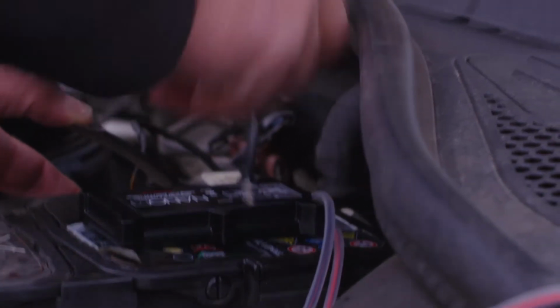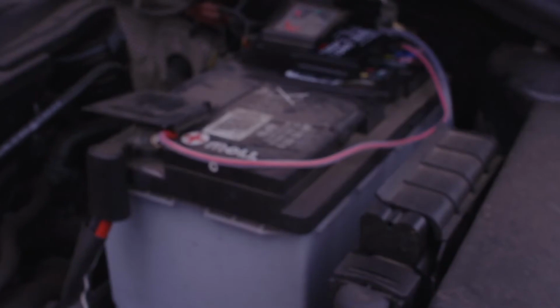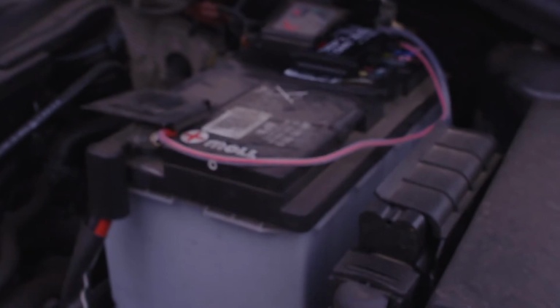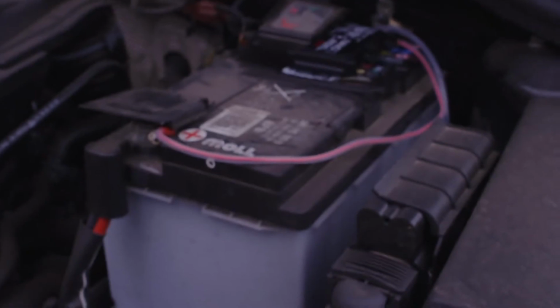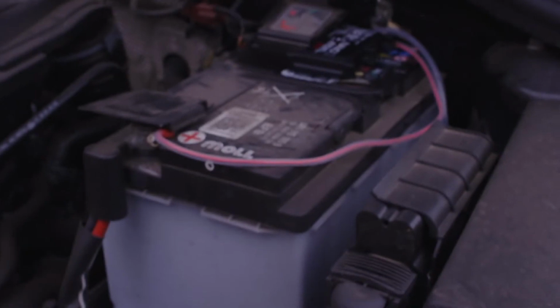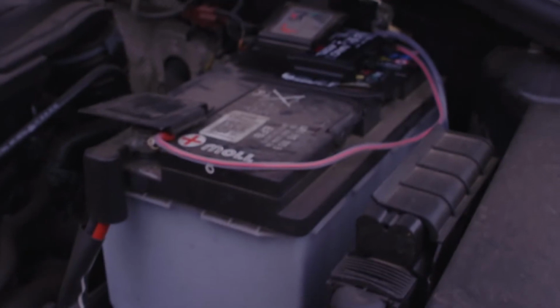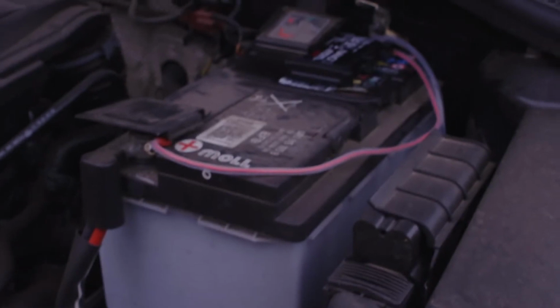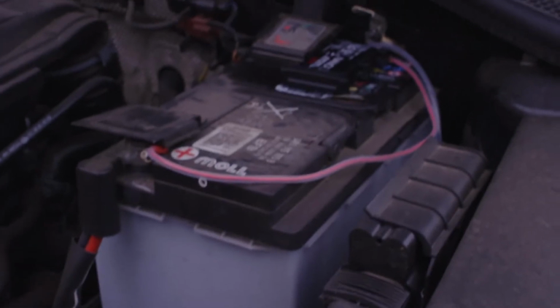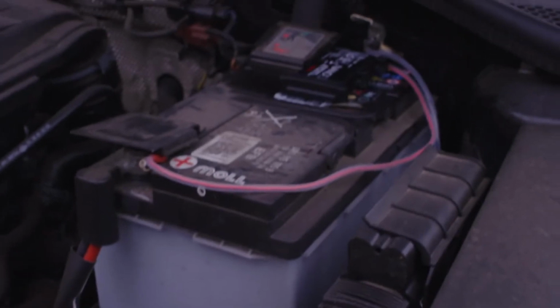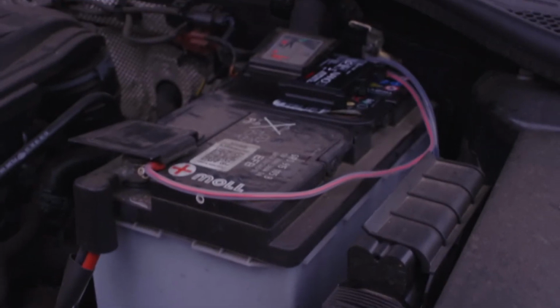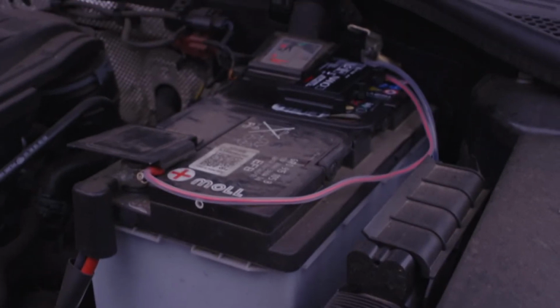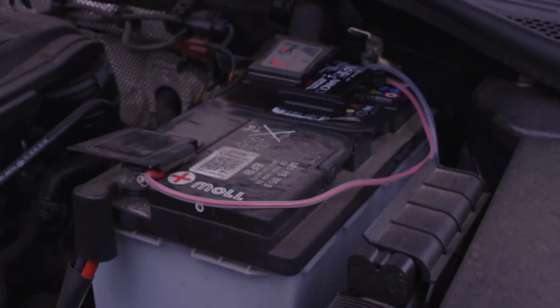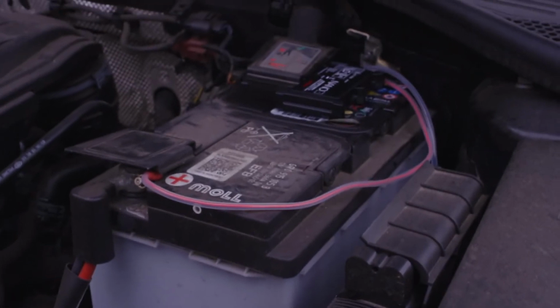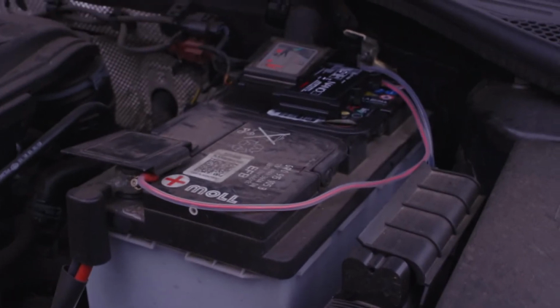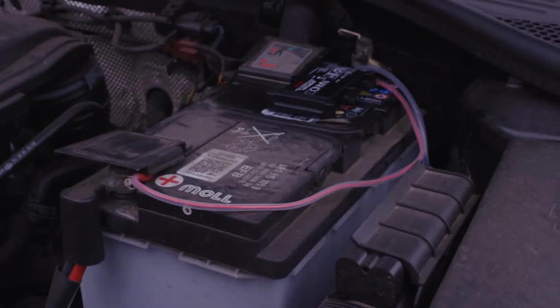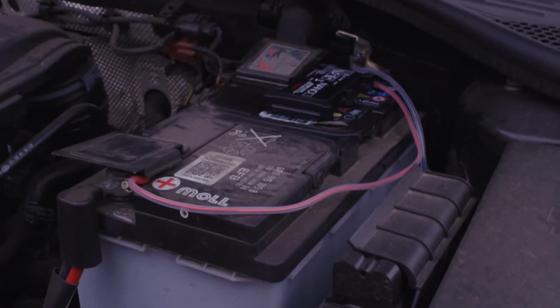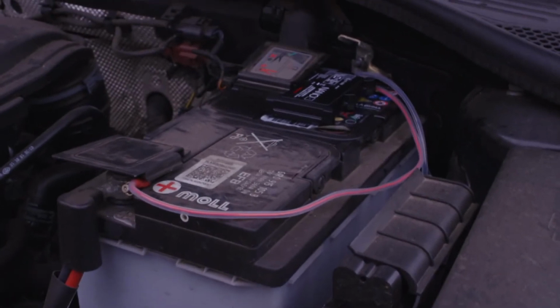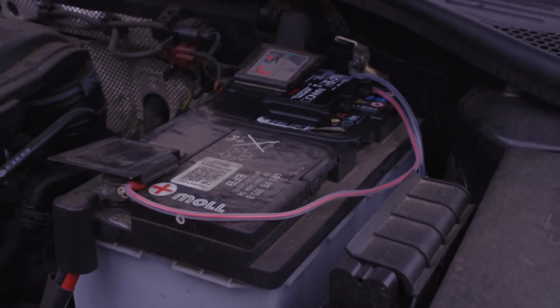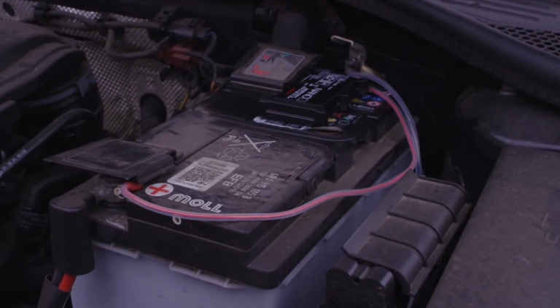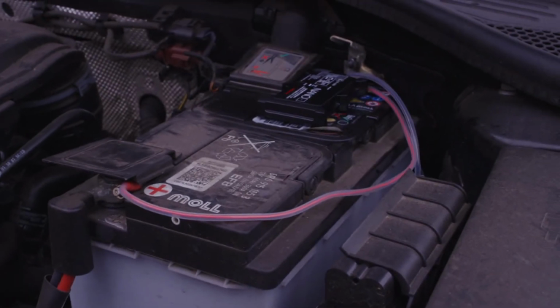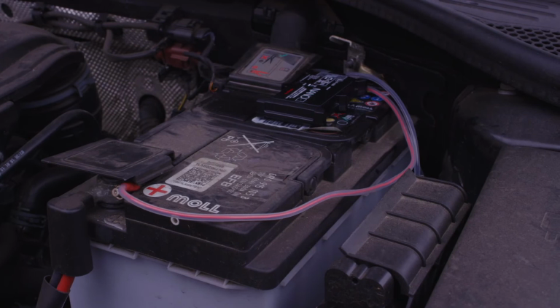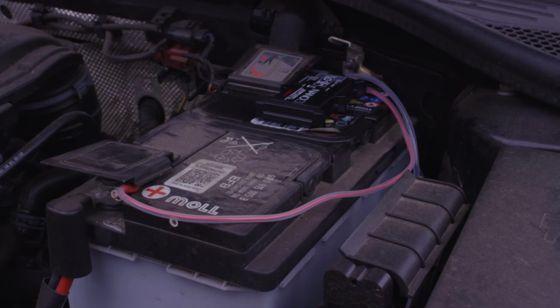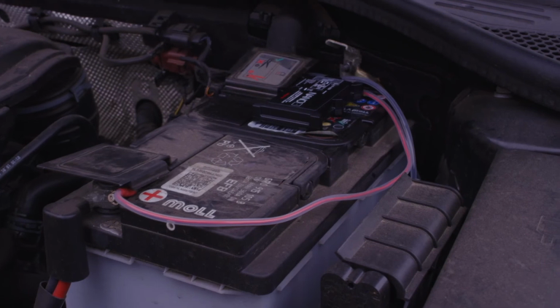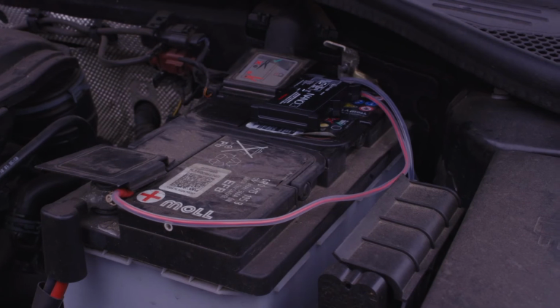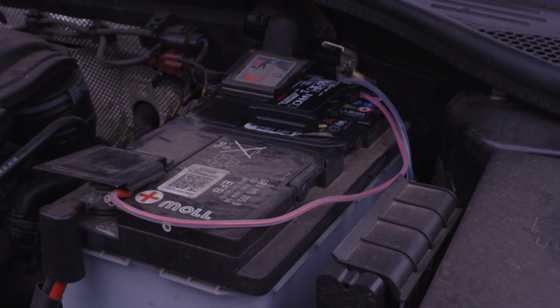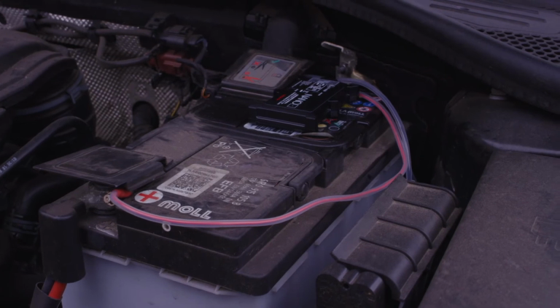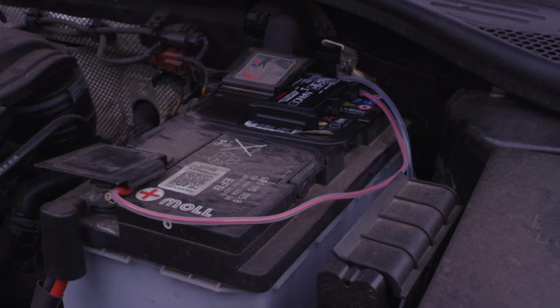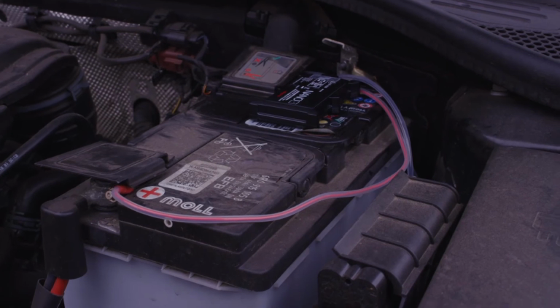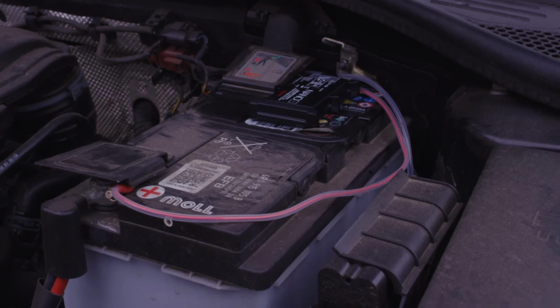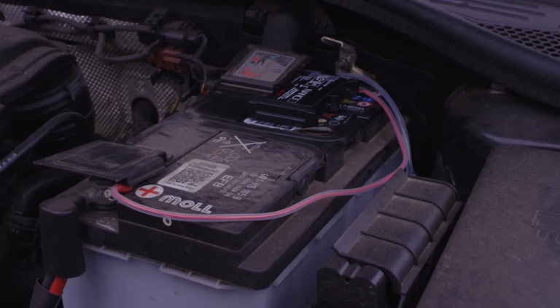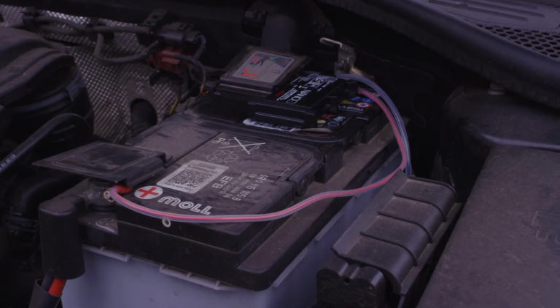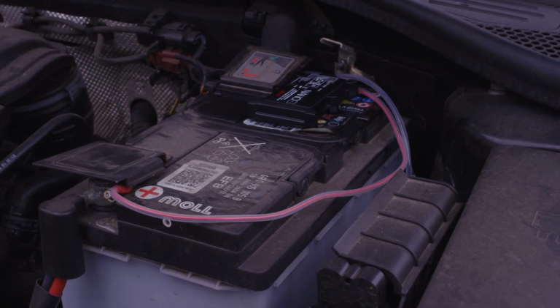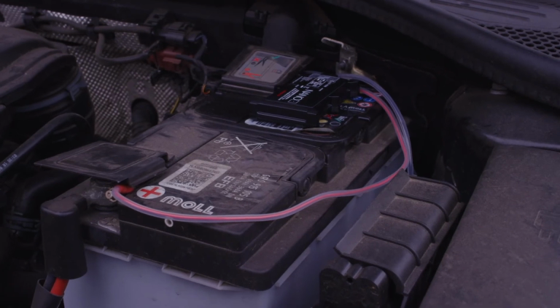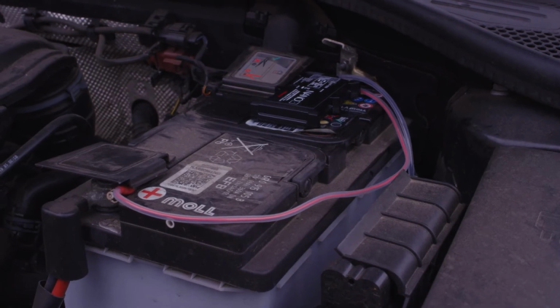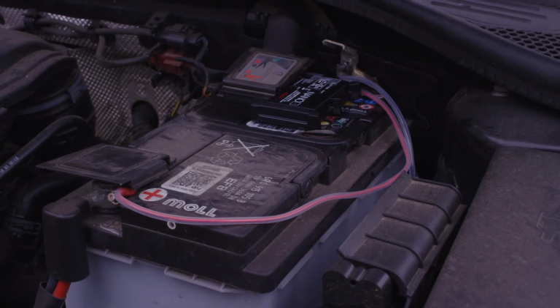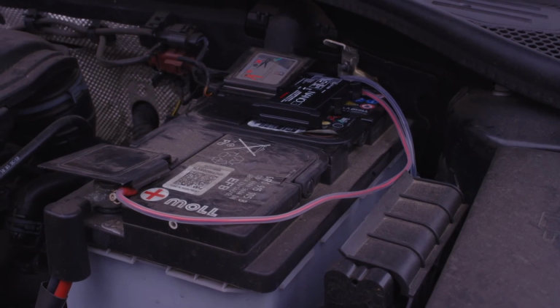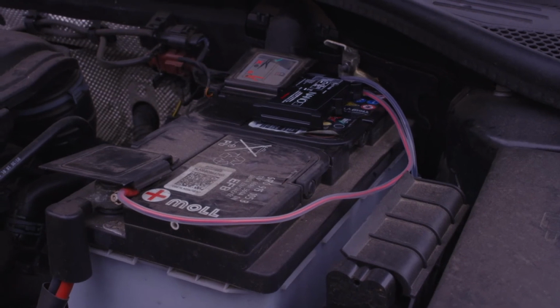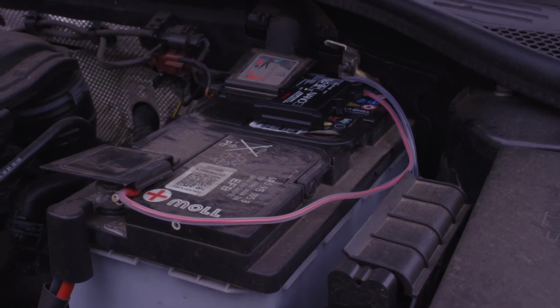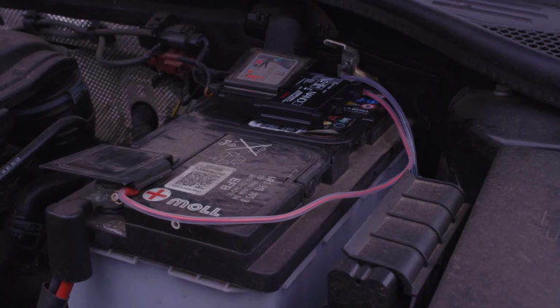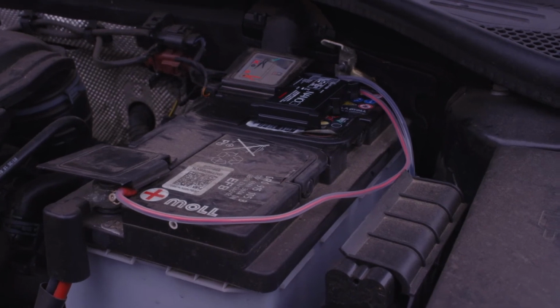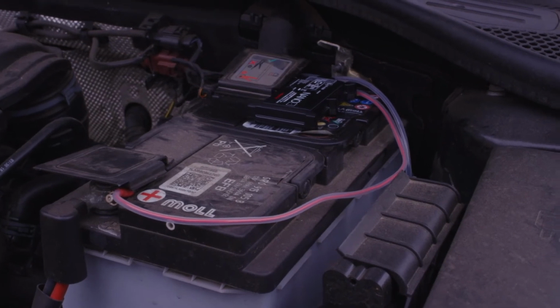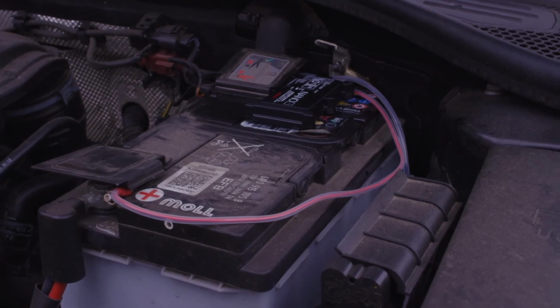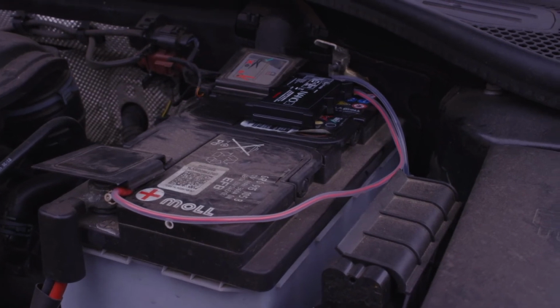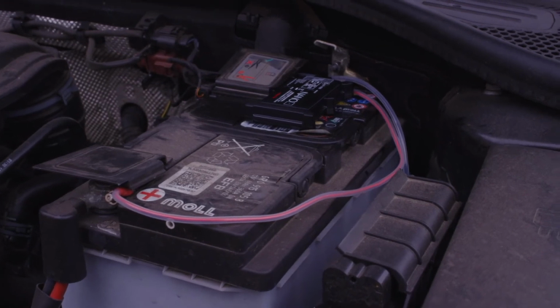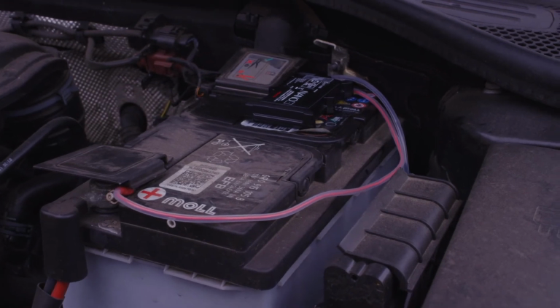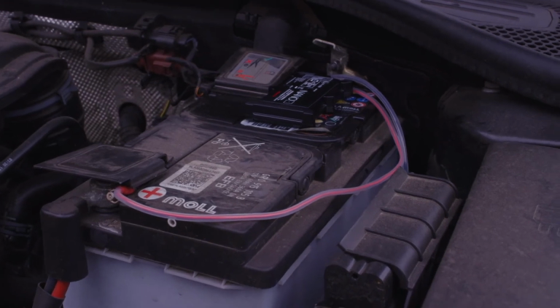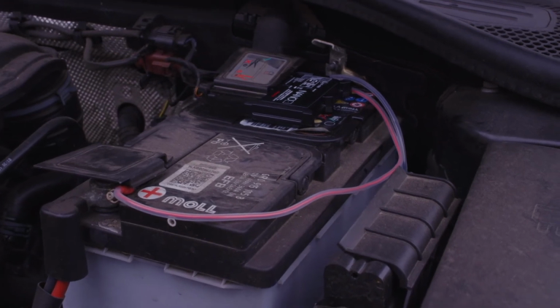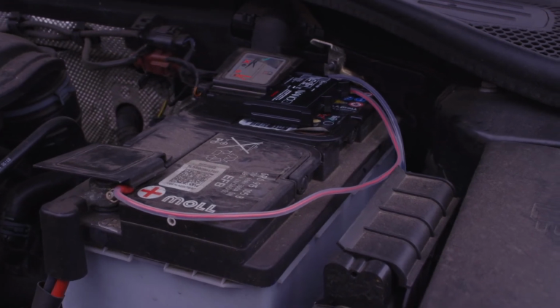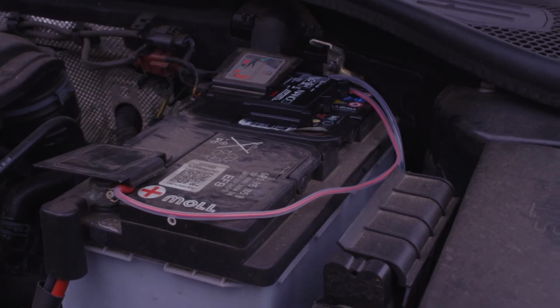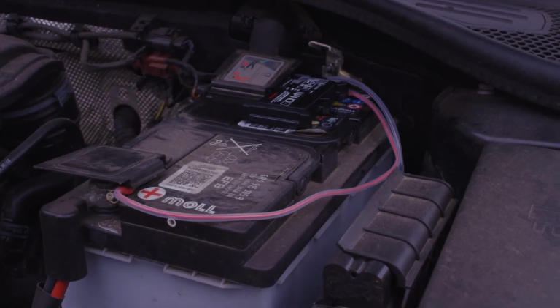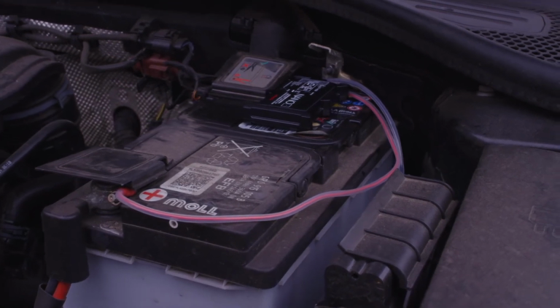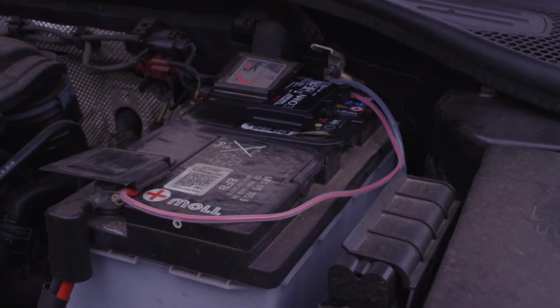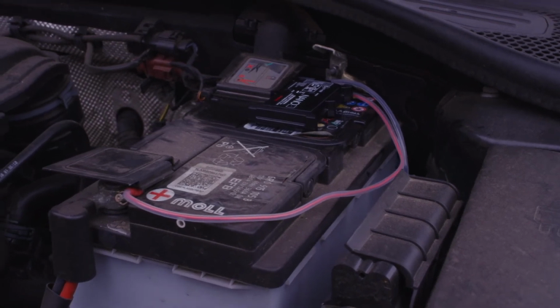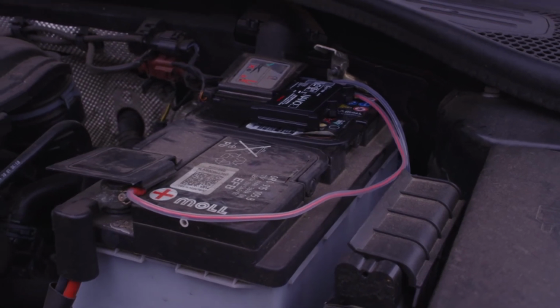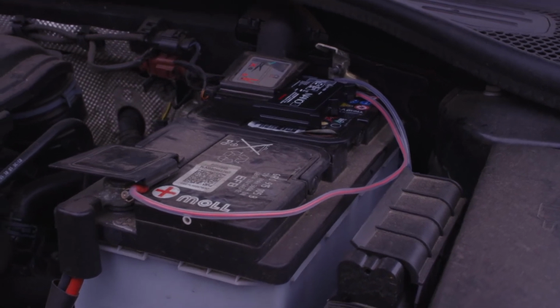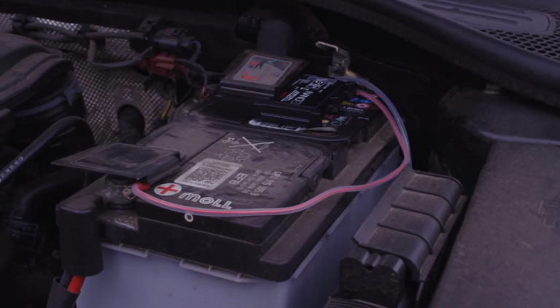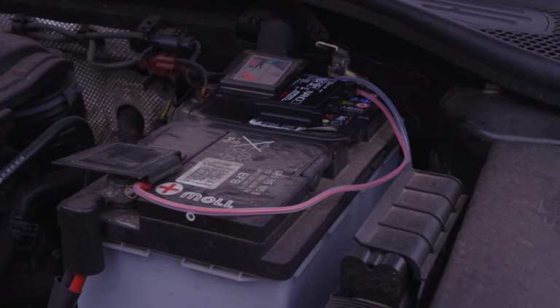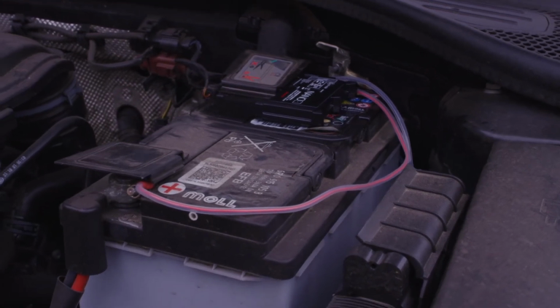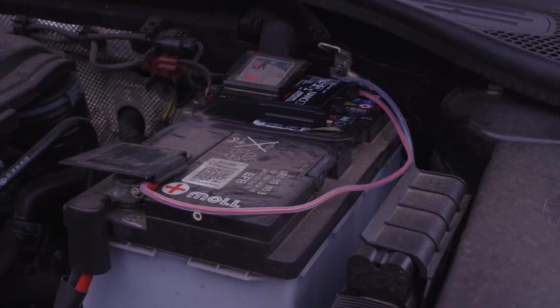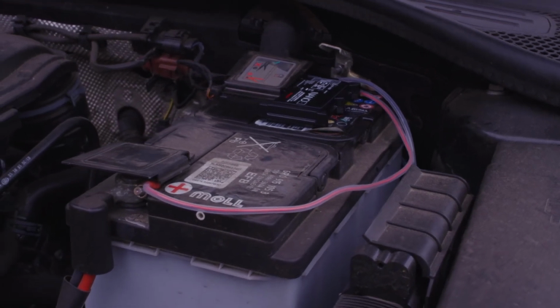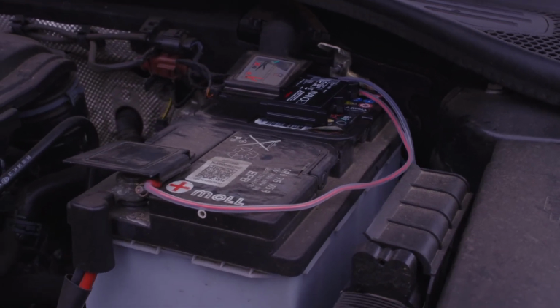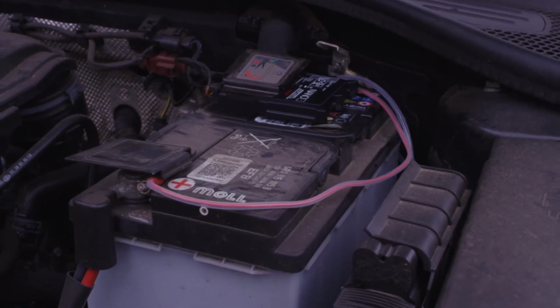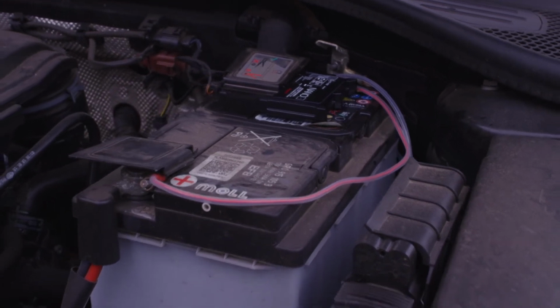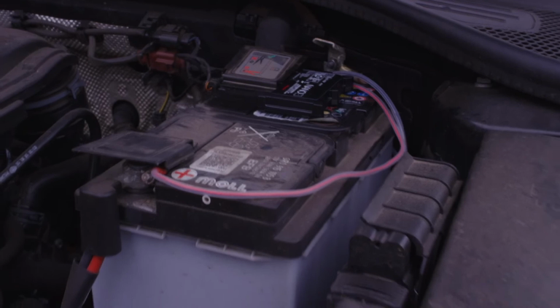The battery cover can be replaced and the installation is now complete. Your vehicle is now connected and you can start making the most of your telematics device.